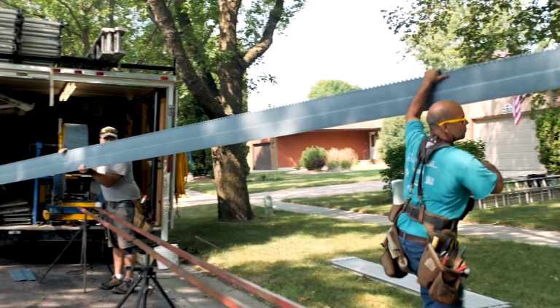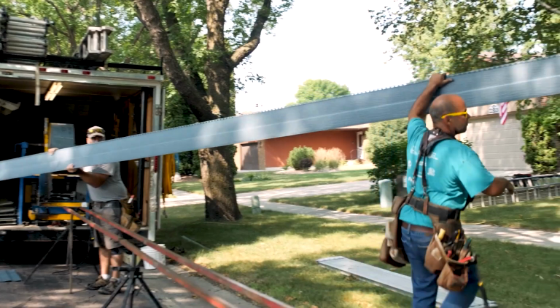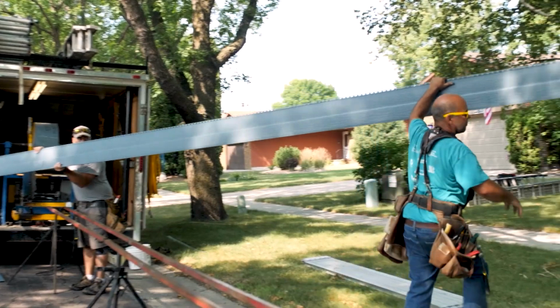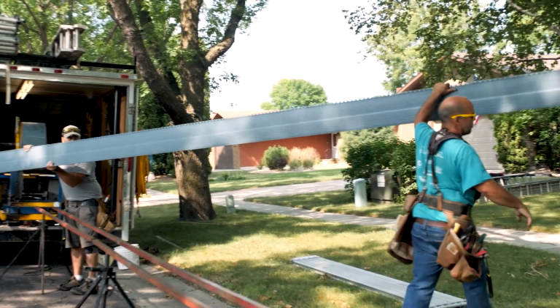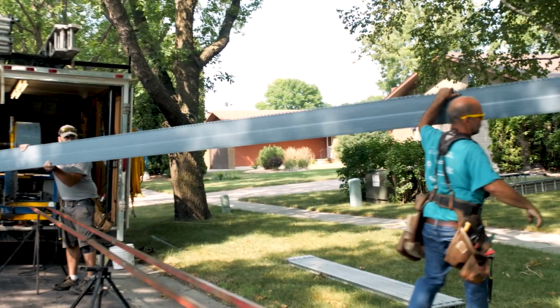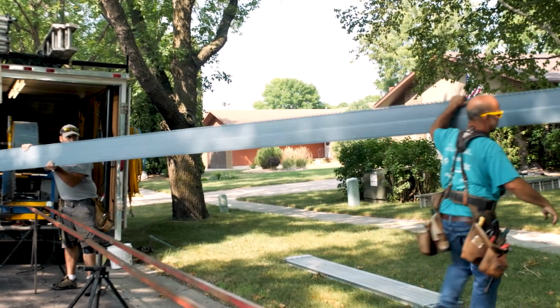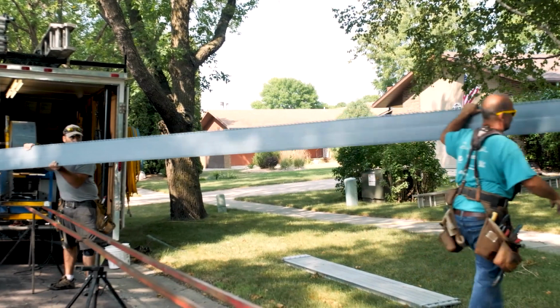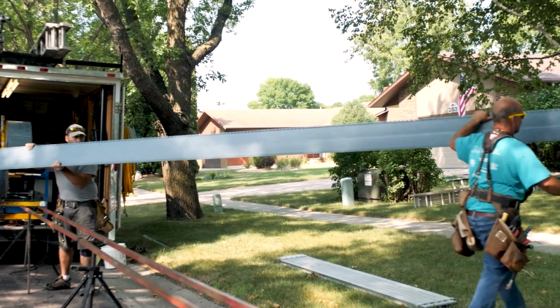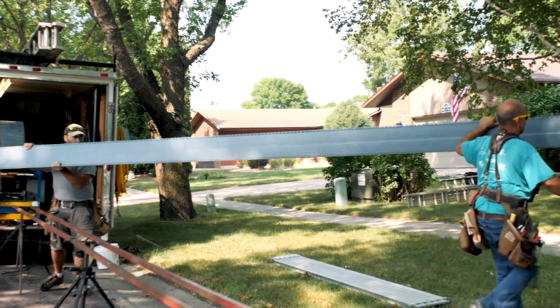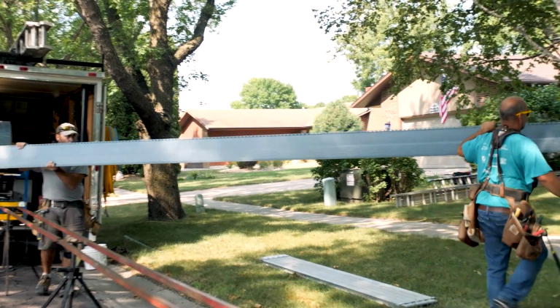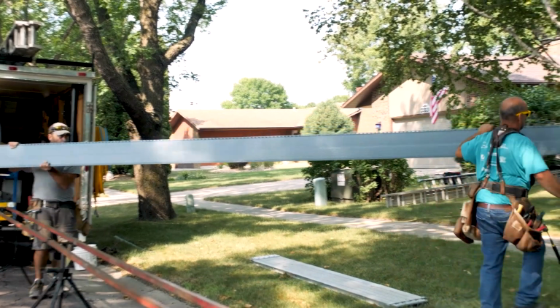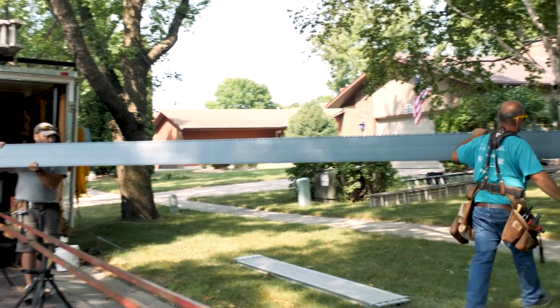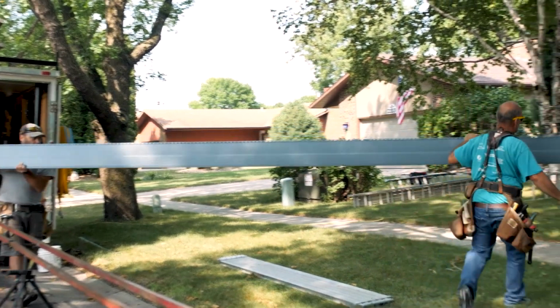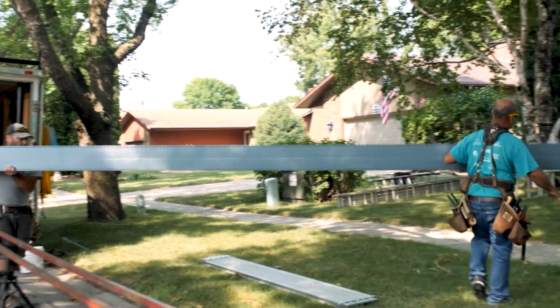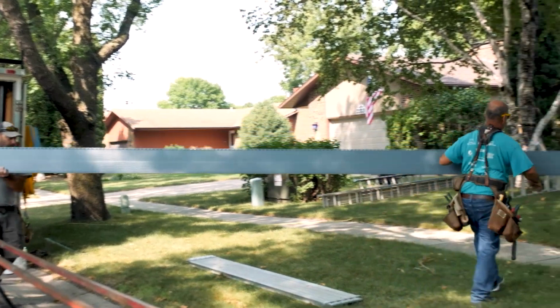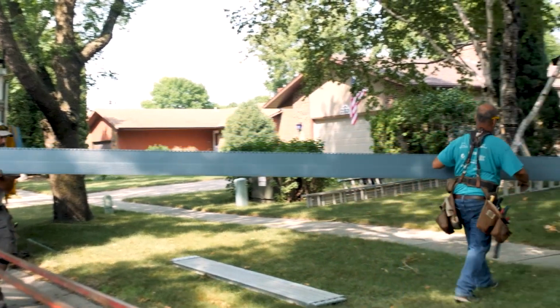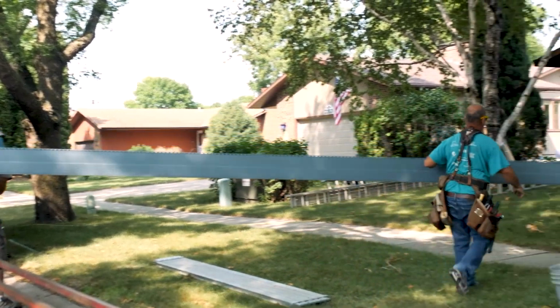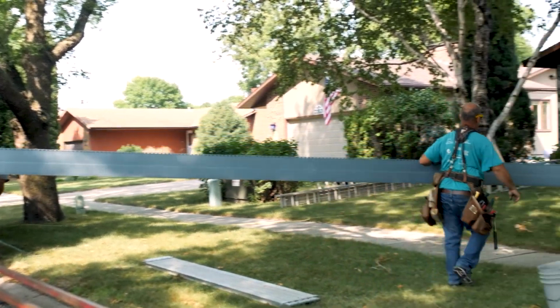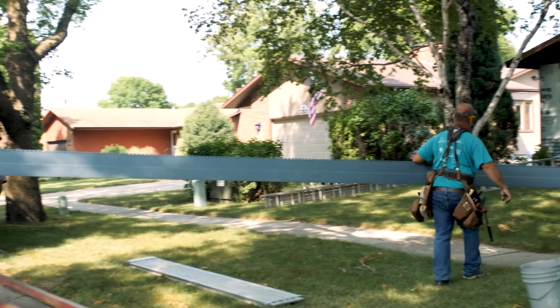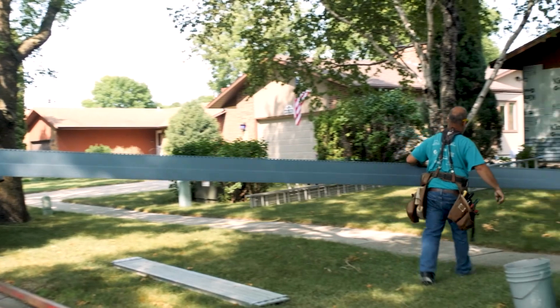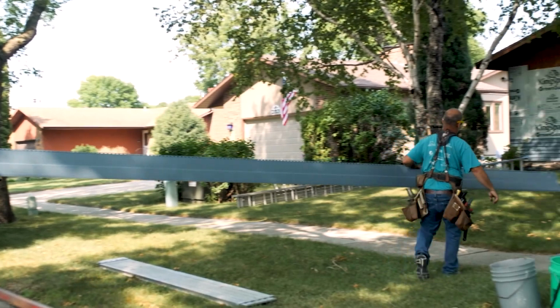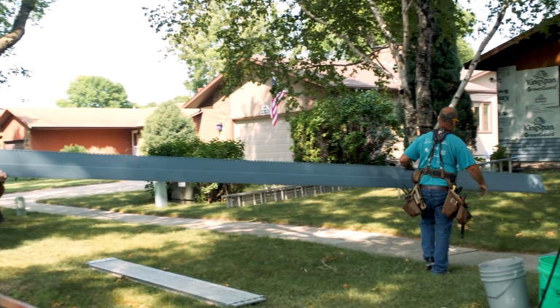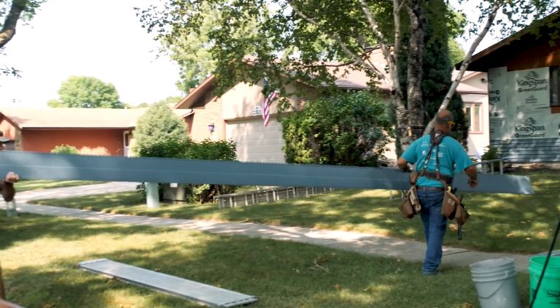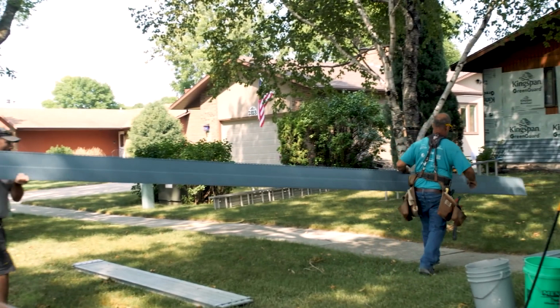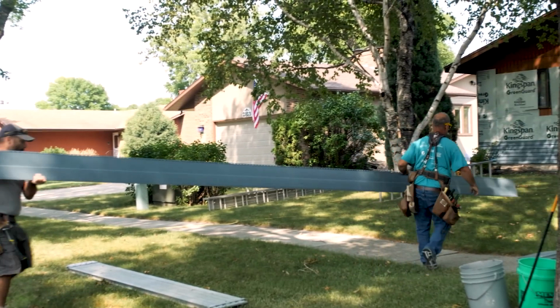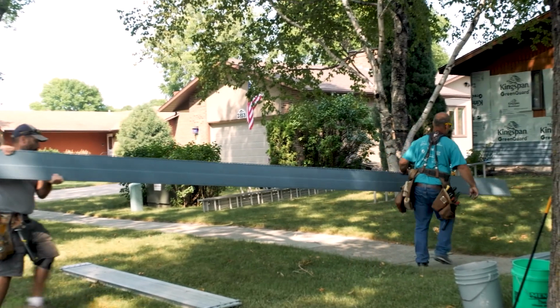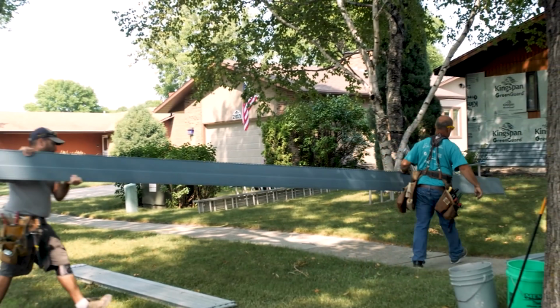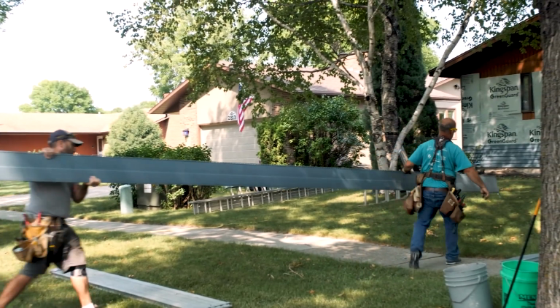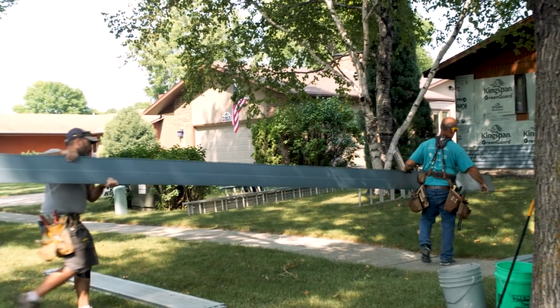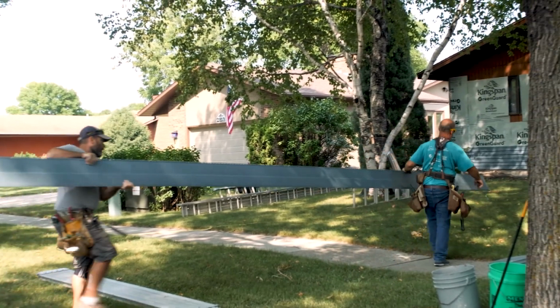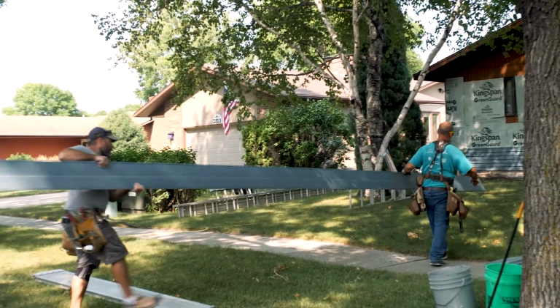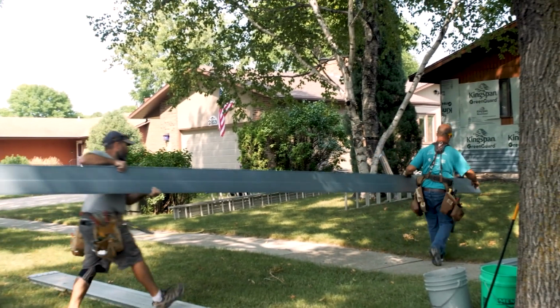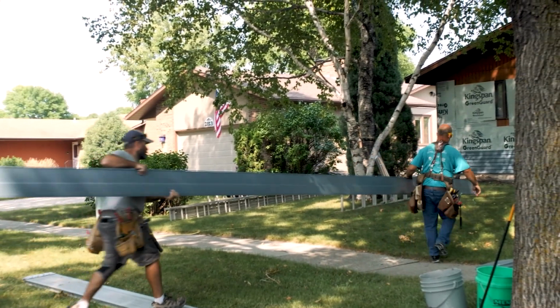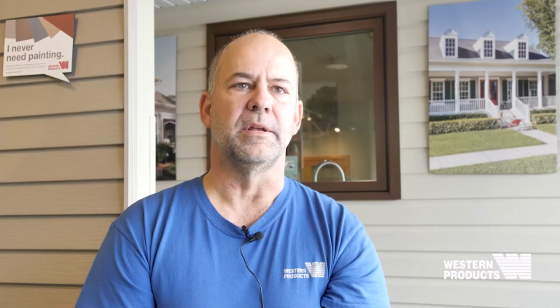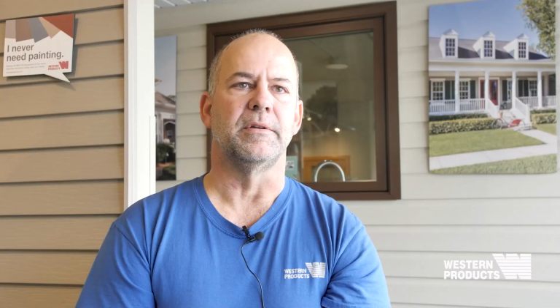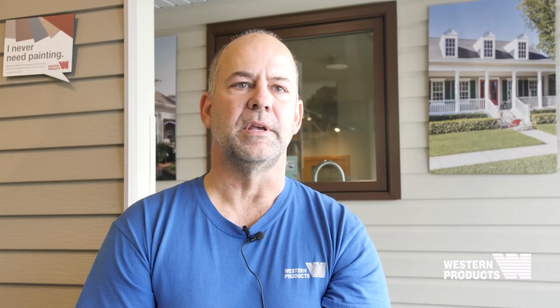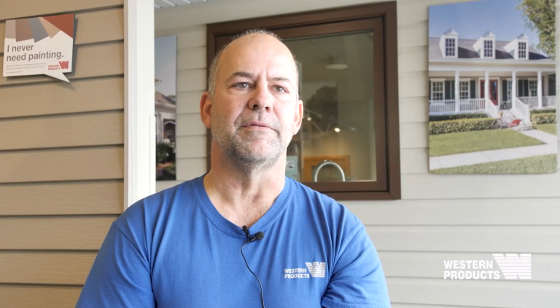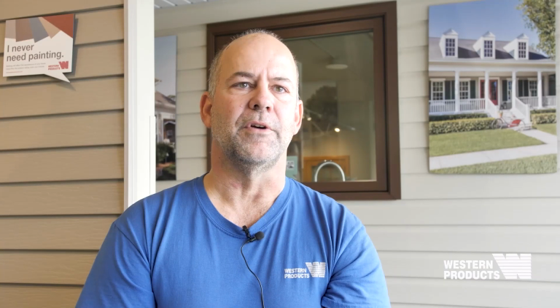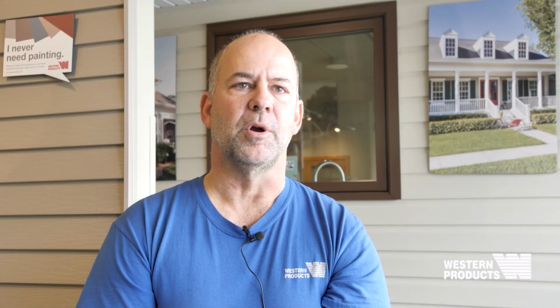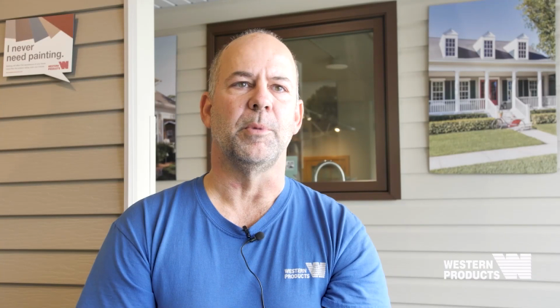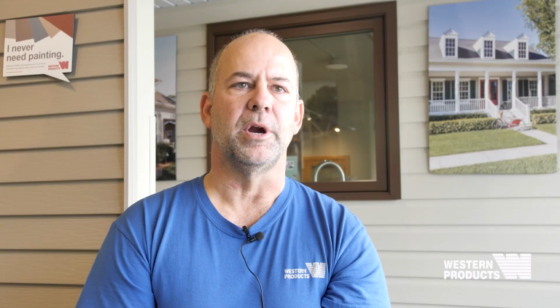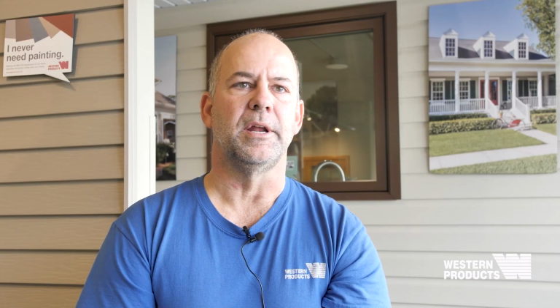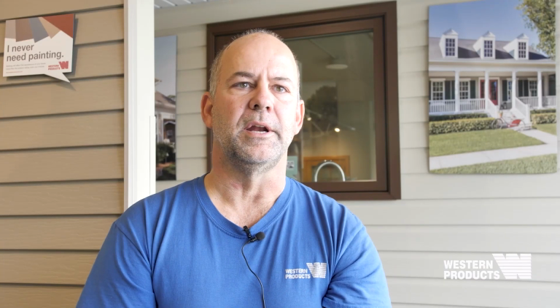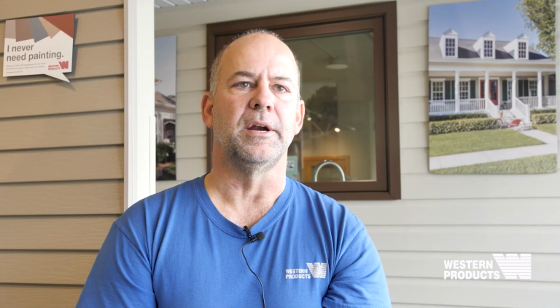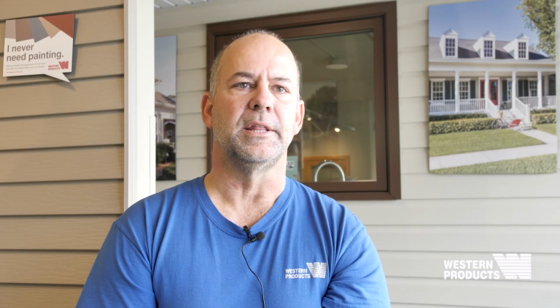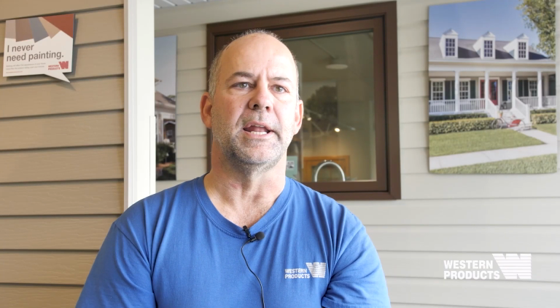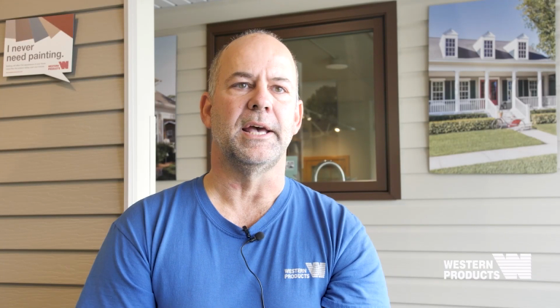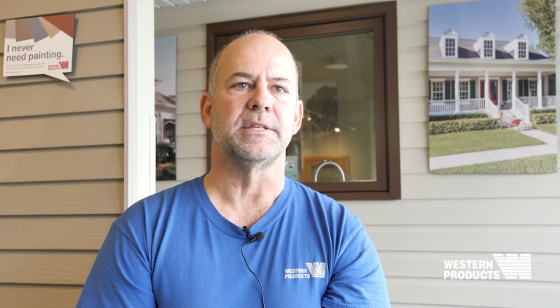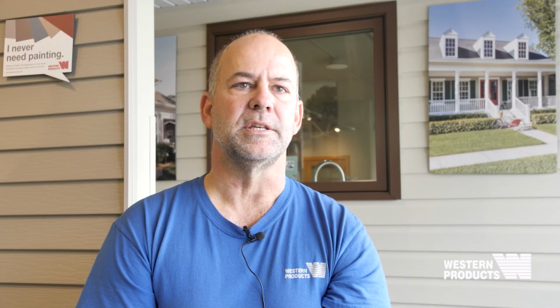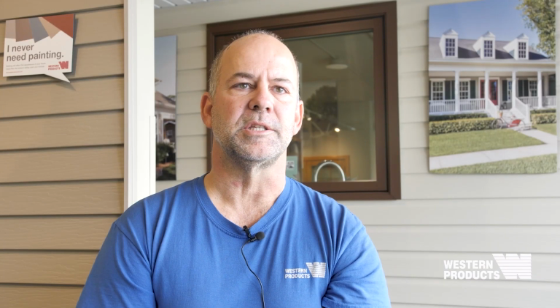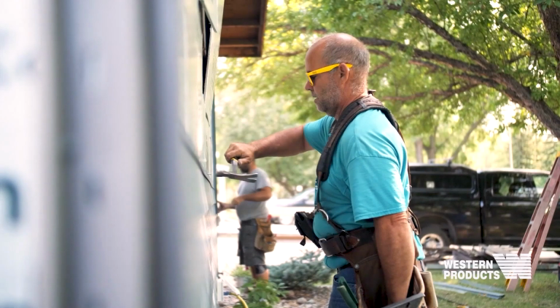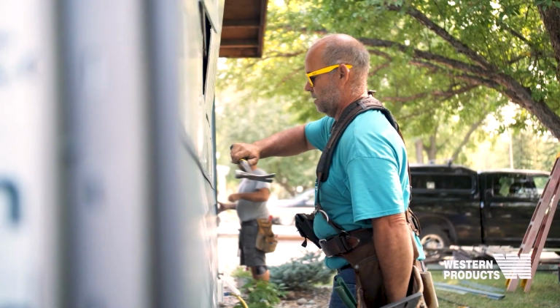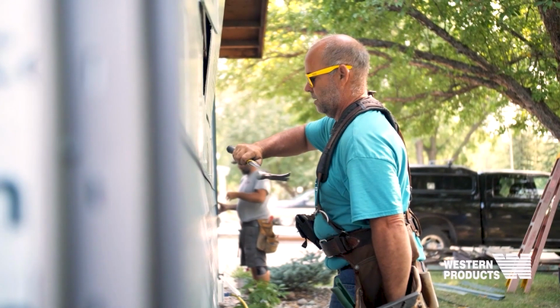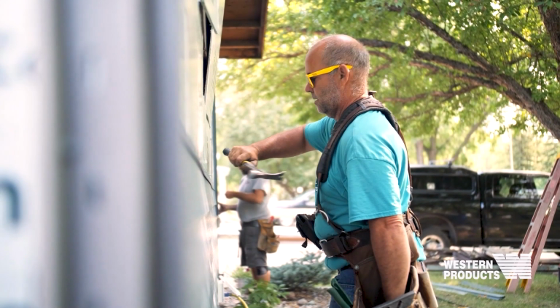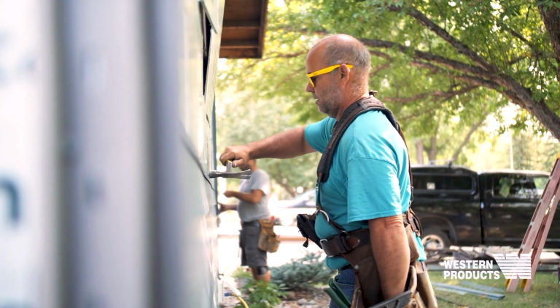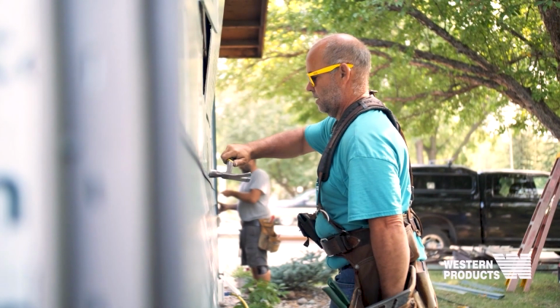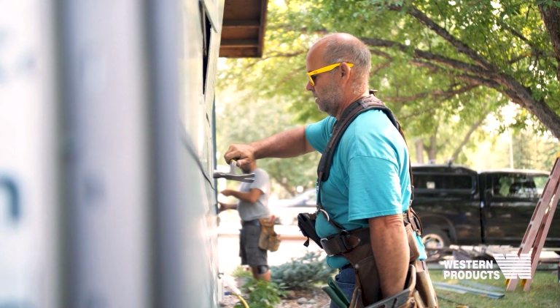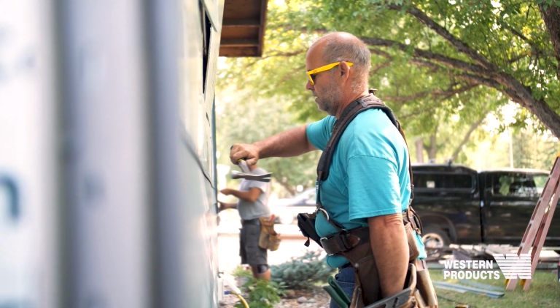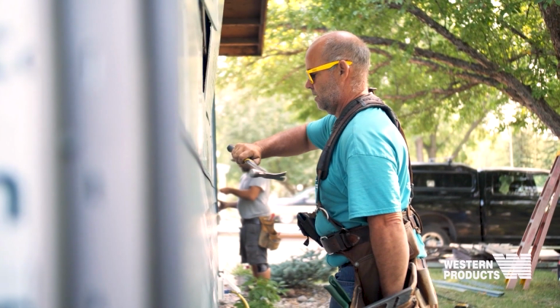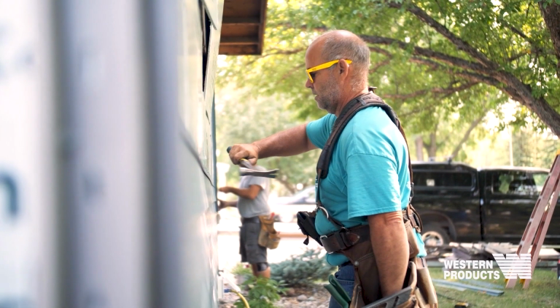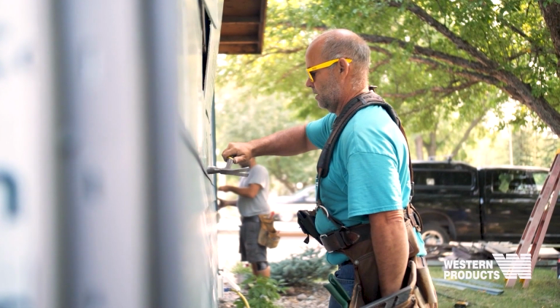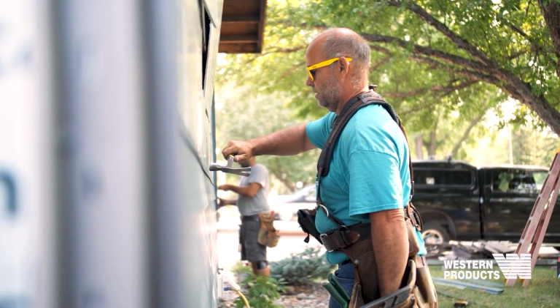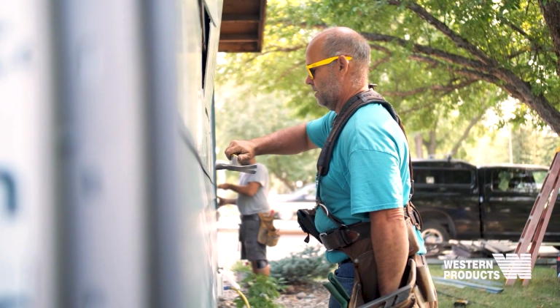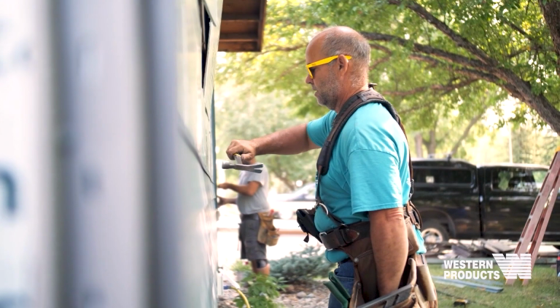Our warranty and our siding crews are top notch. There's nobody in the Fargo-Moorhead area that has the experience that our crews have.